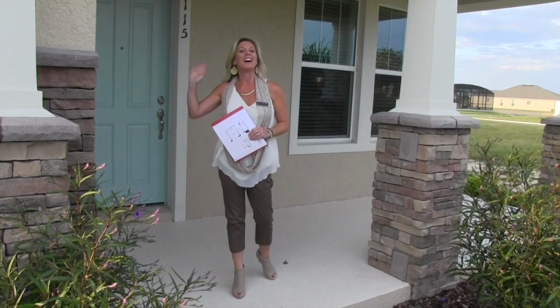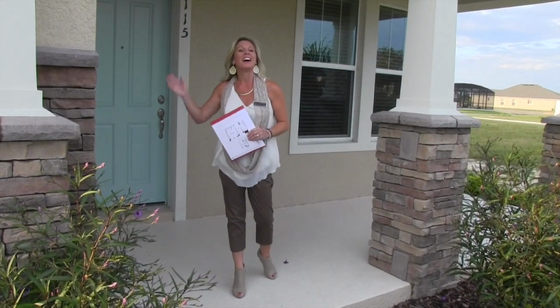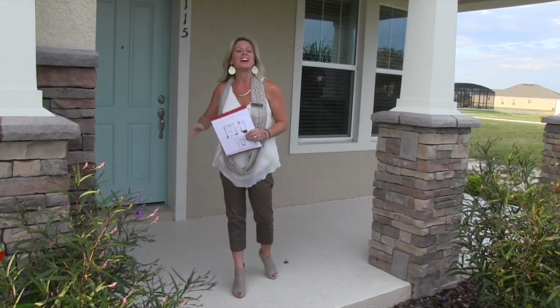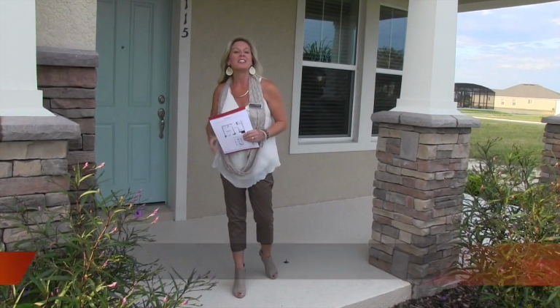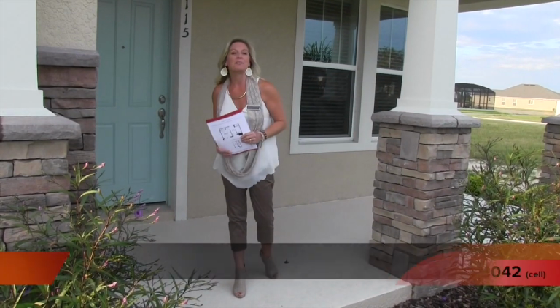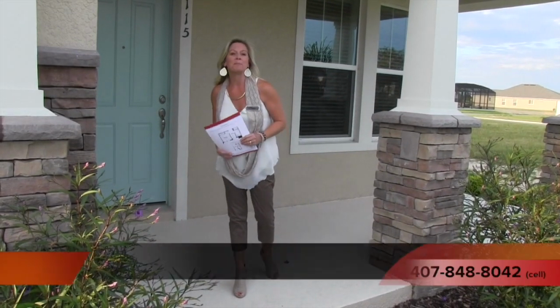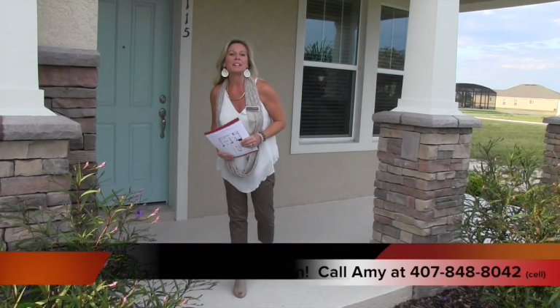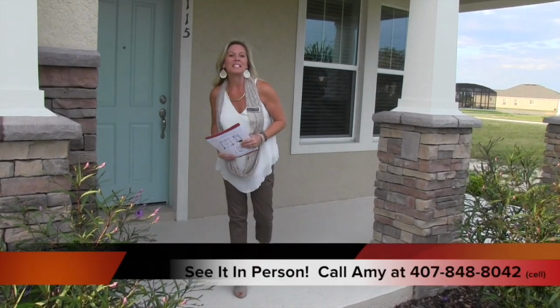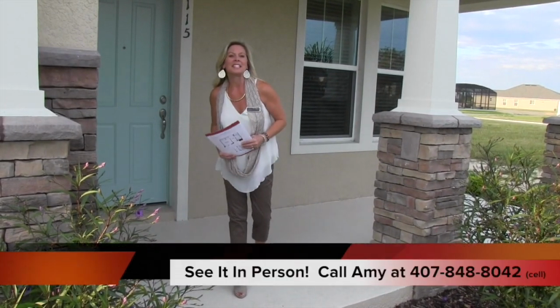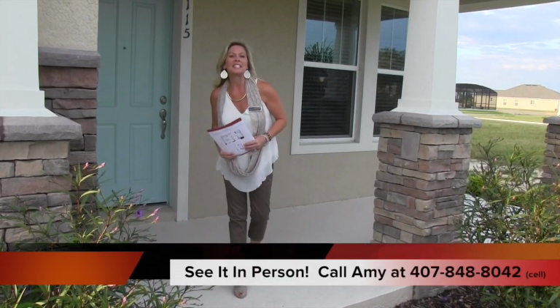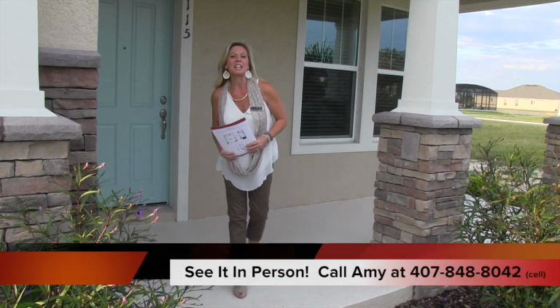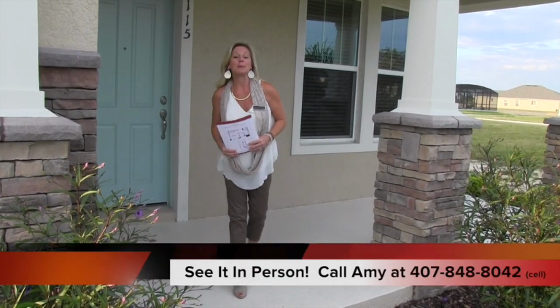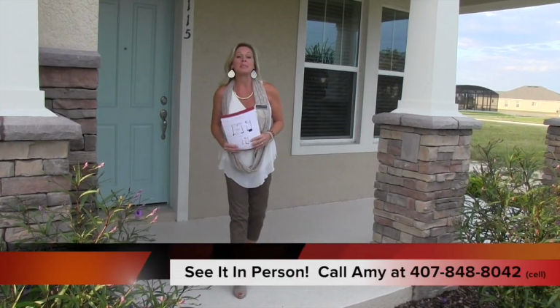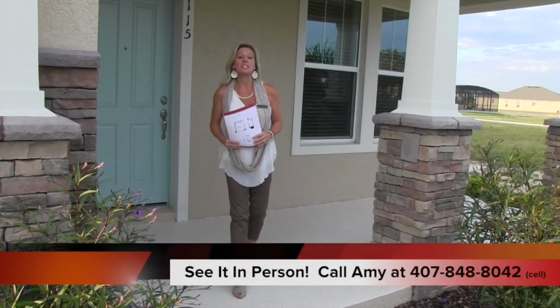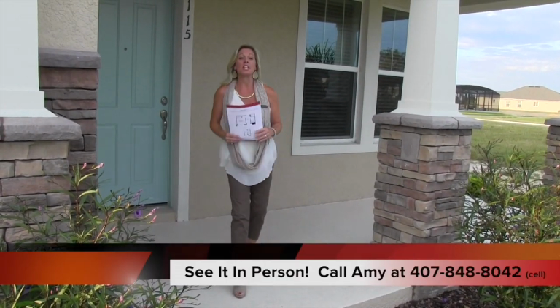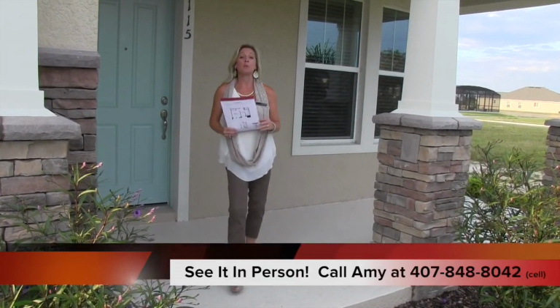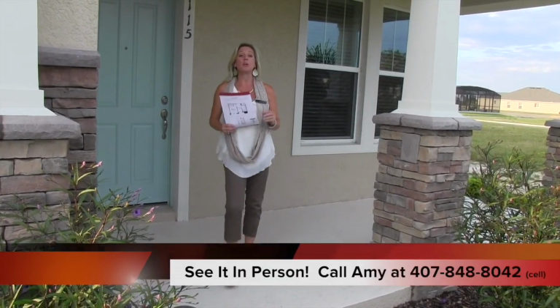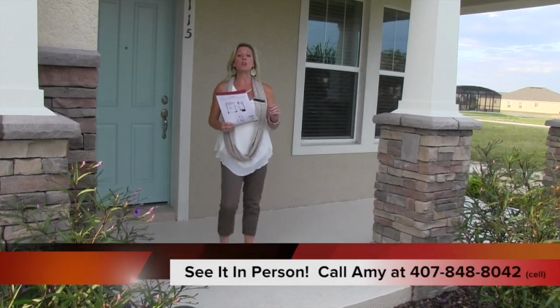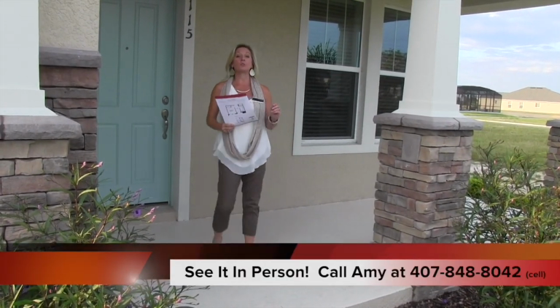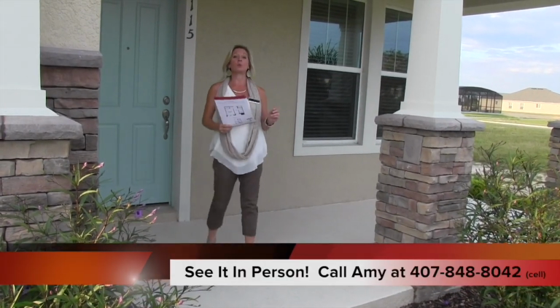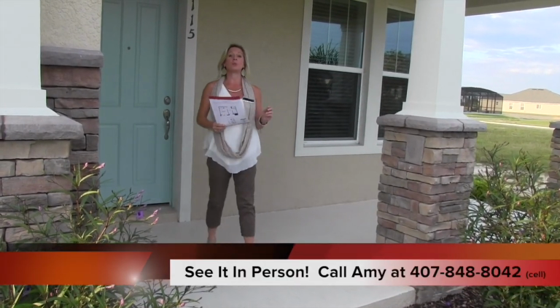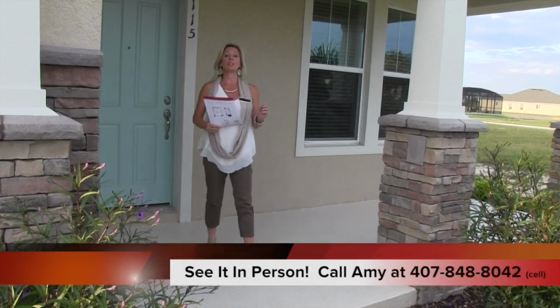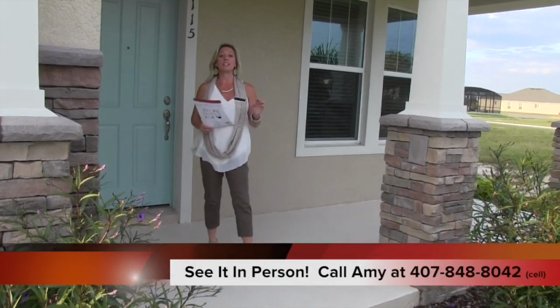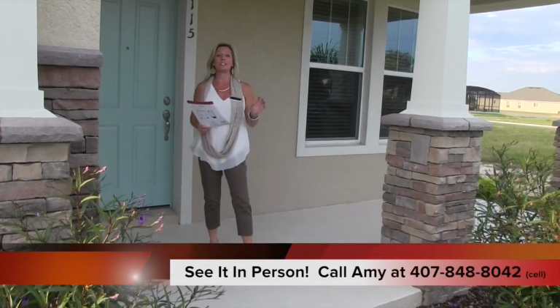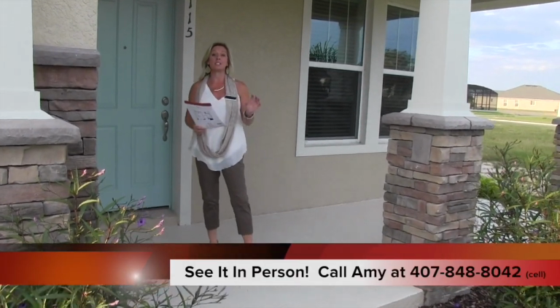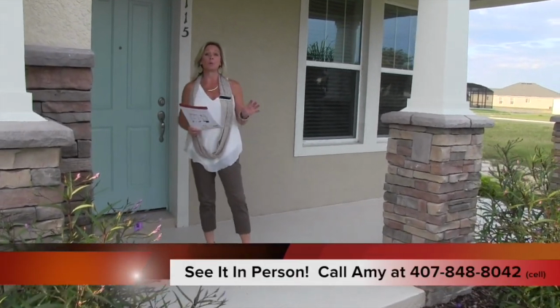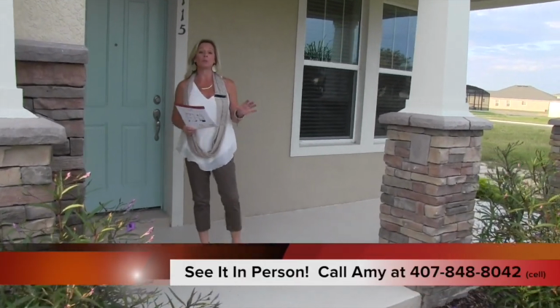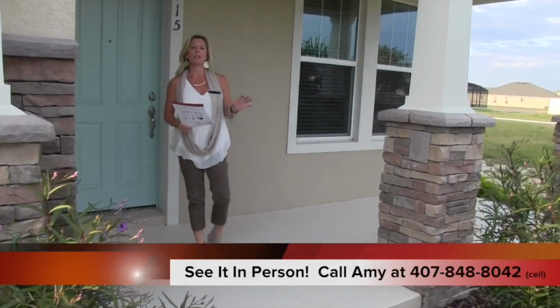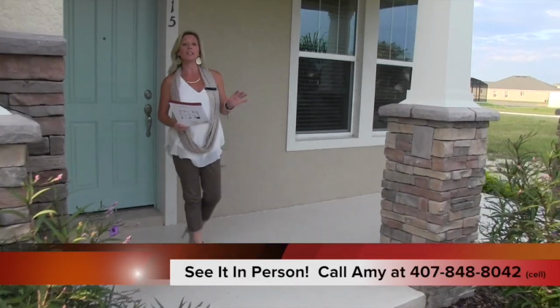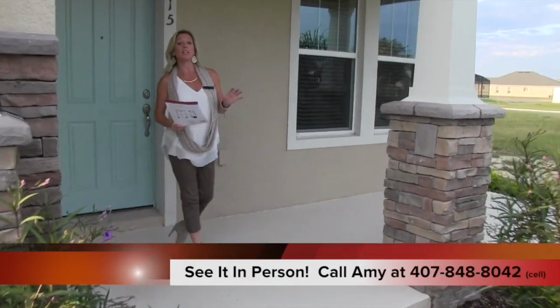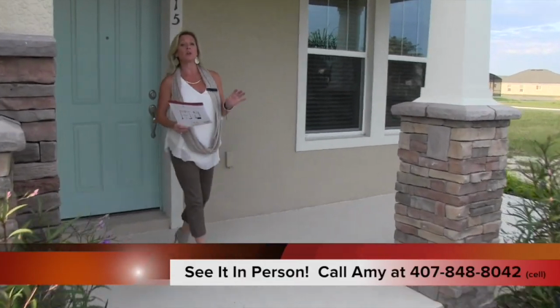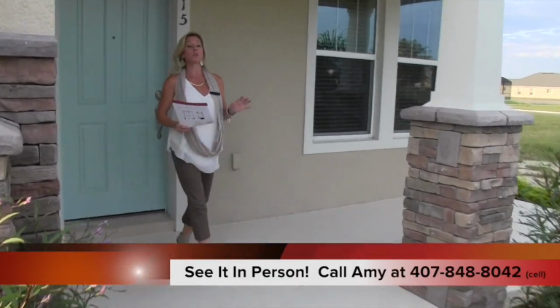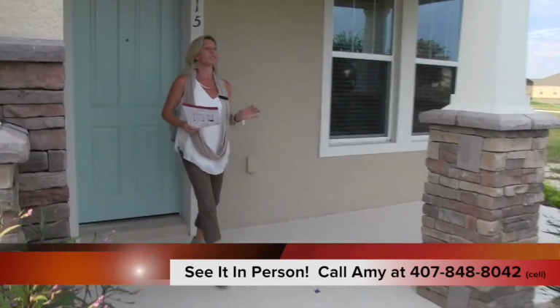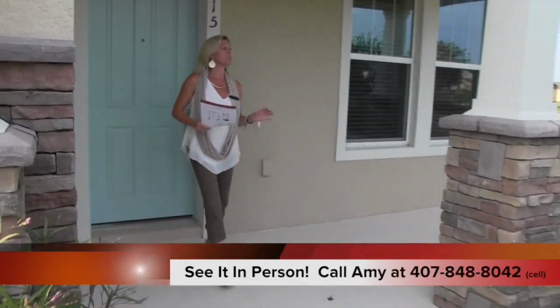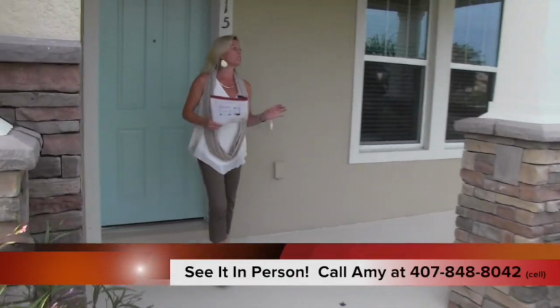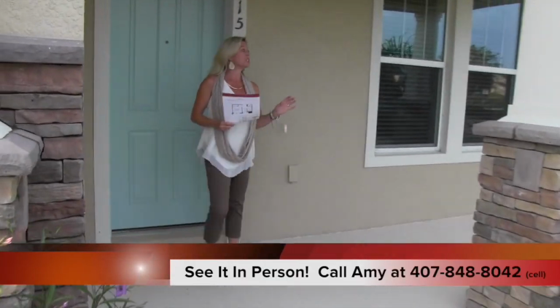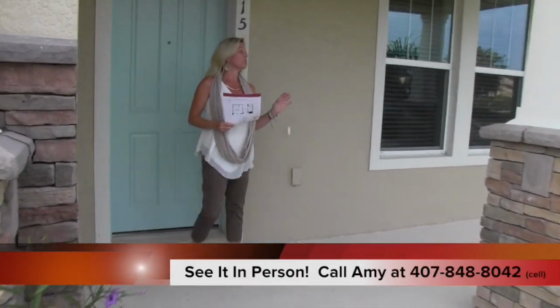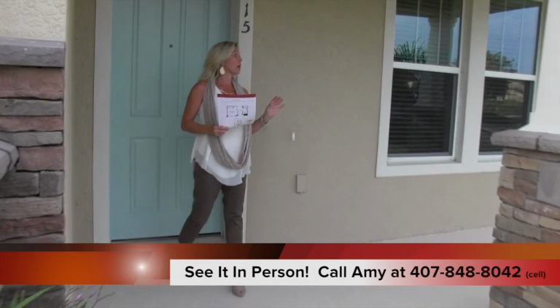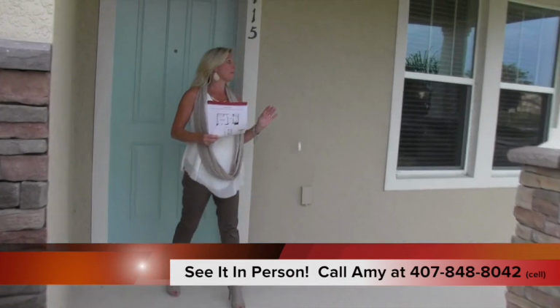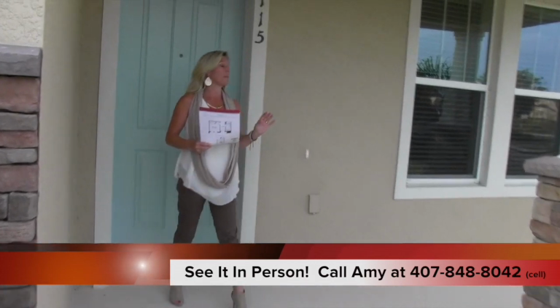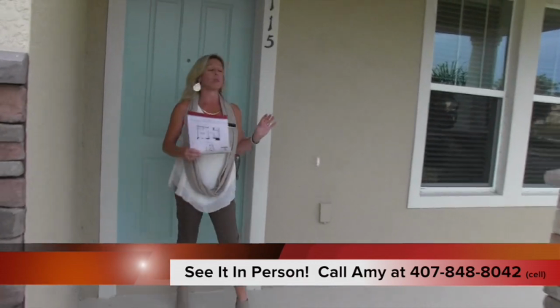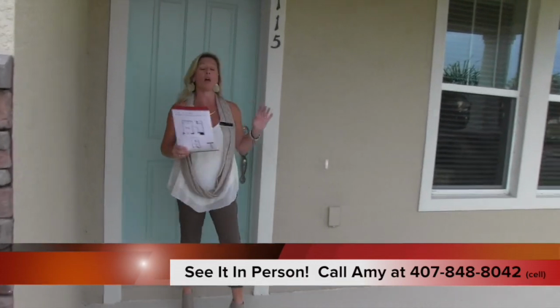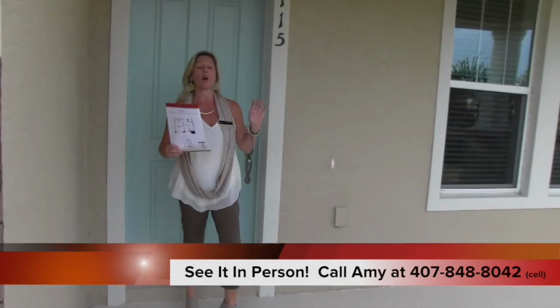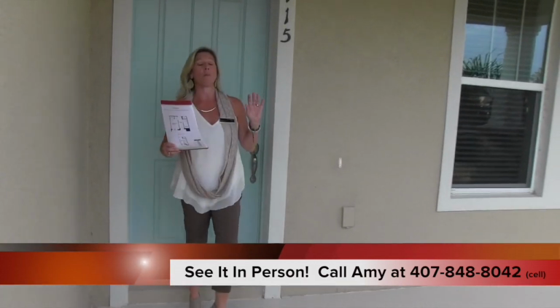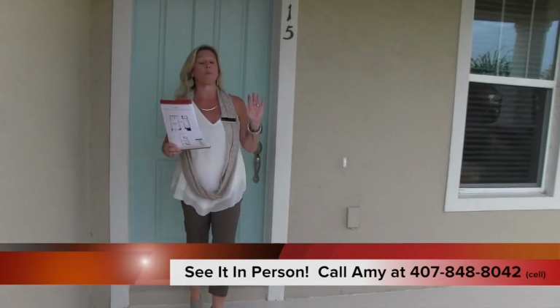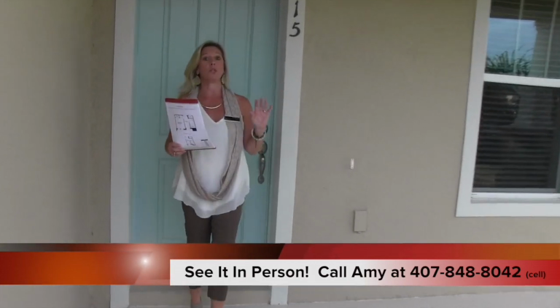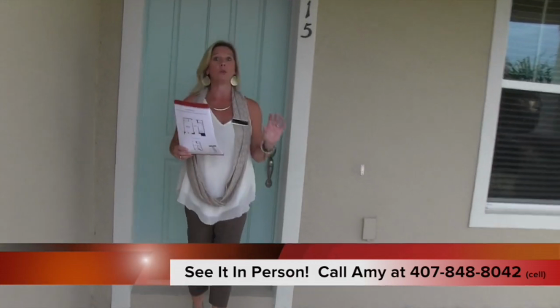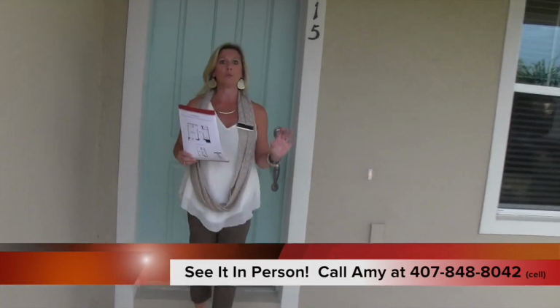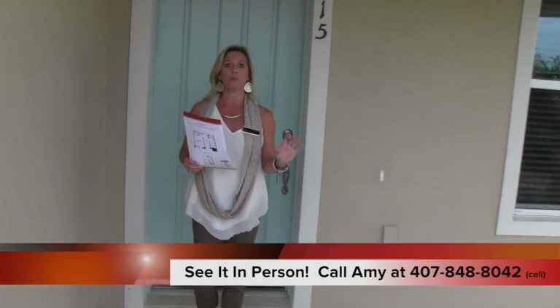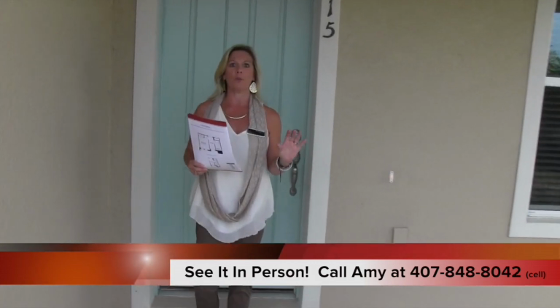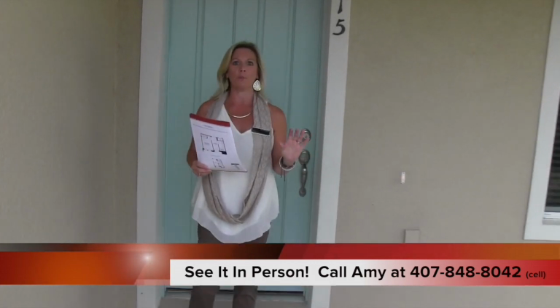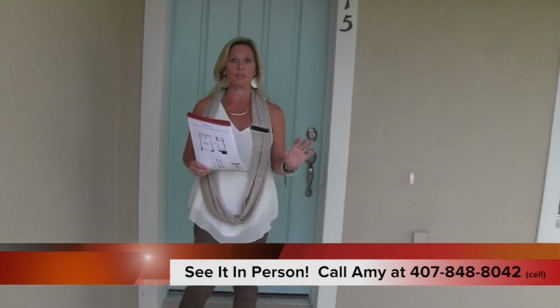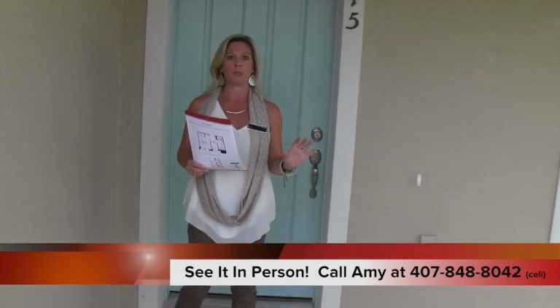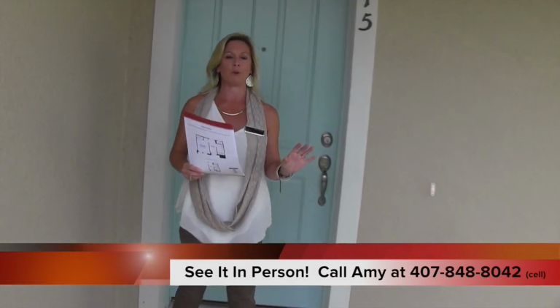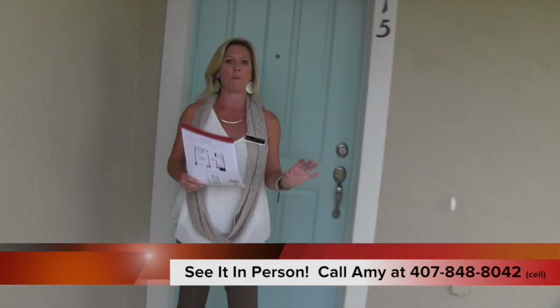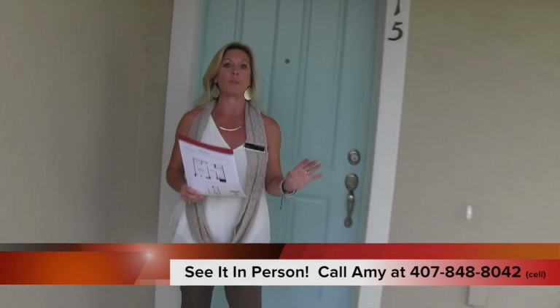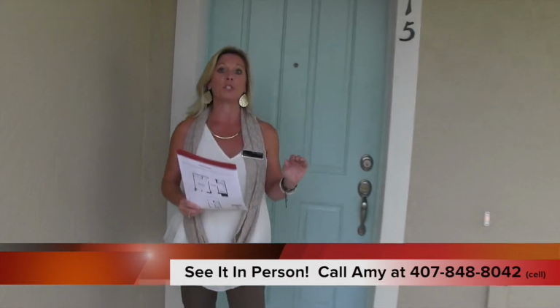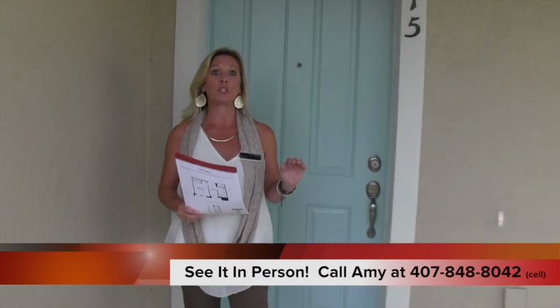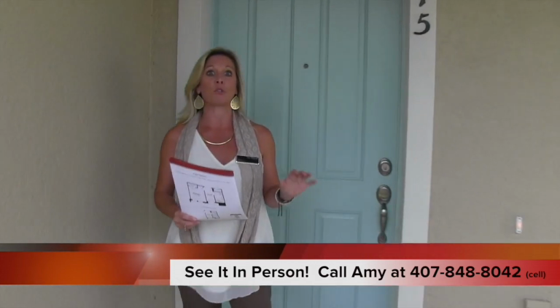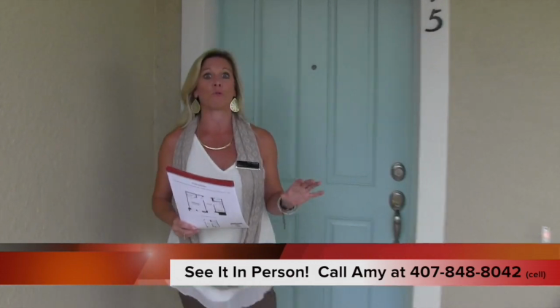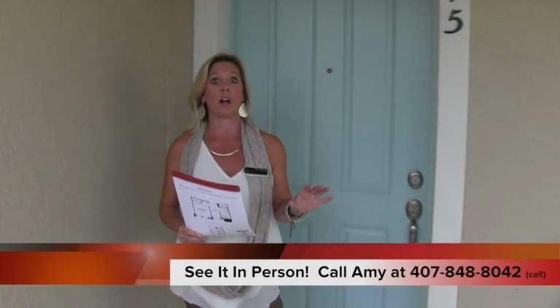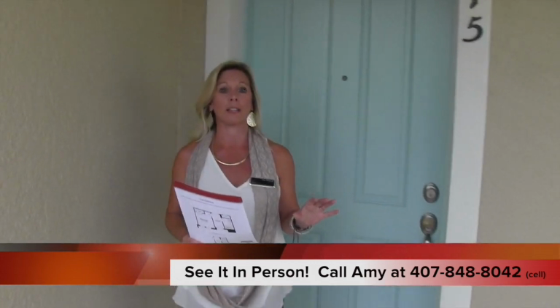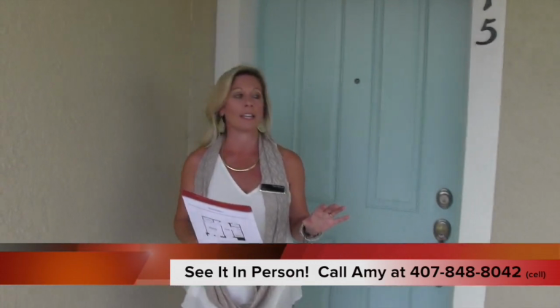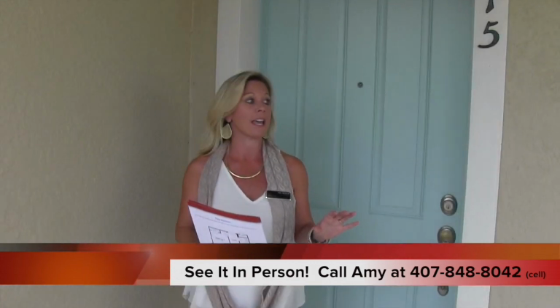Hi everybody, it's Amy. Today we are touring in Summer Lake. This is a beautiful Beezer home. This is the Raleigh.